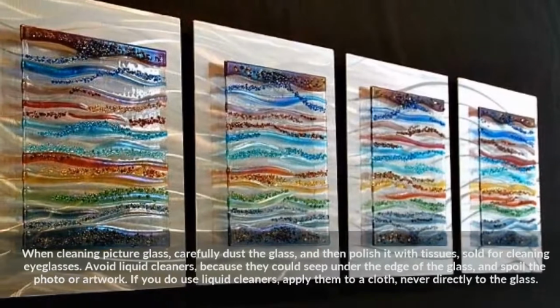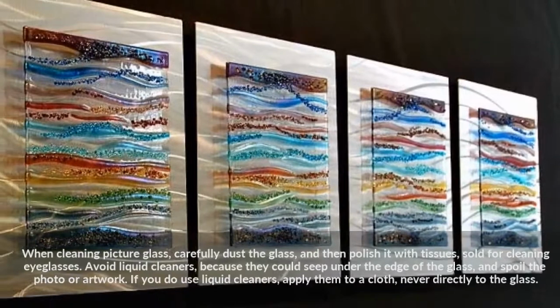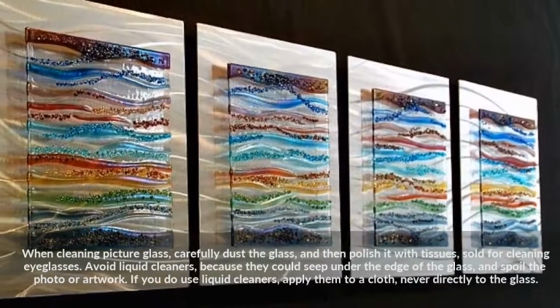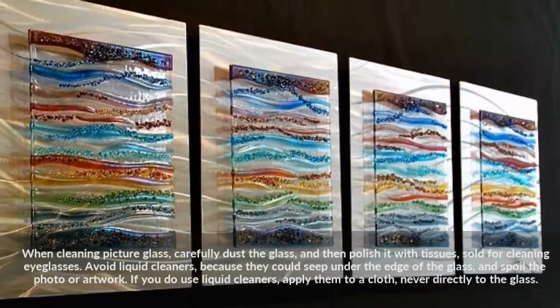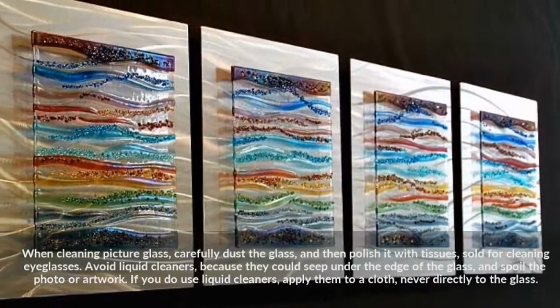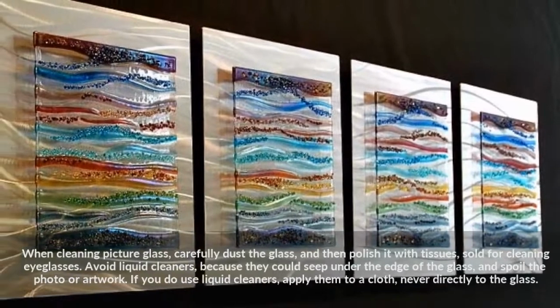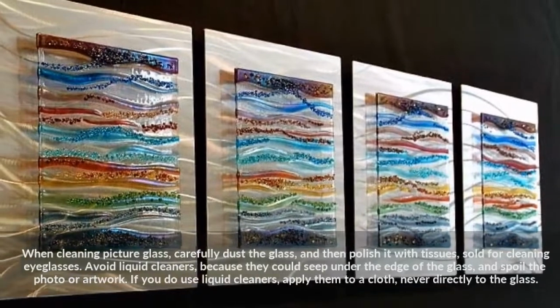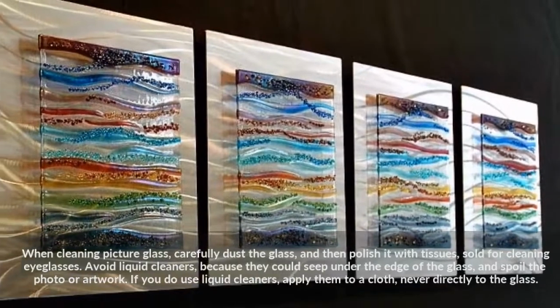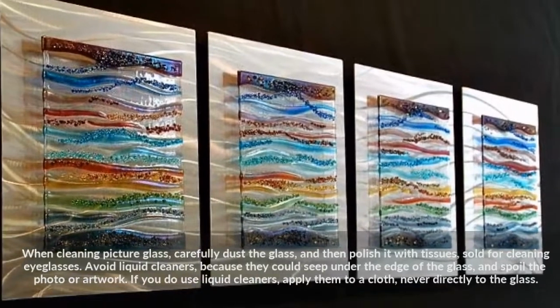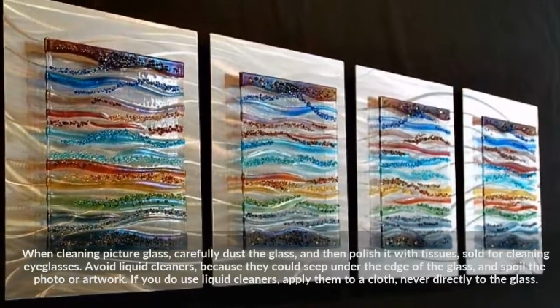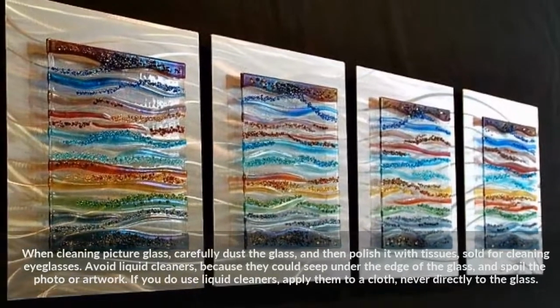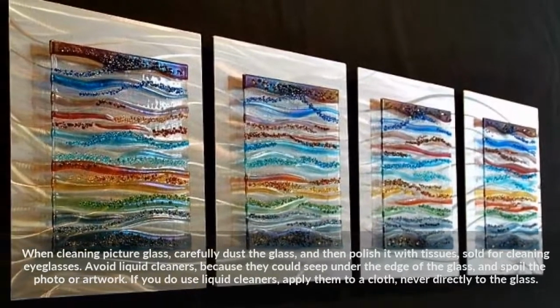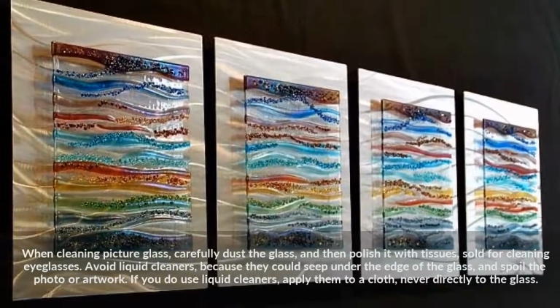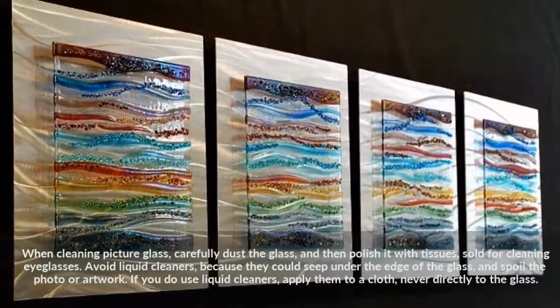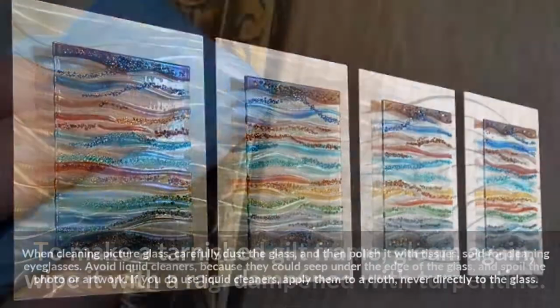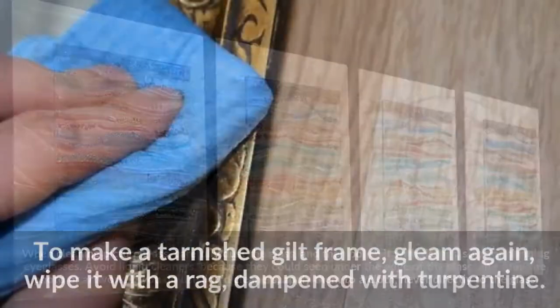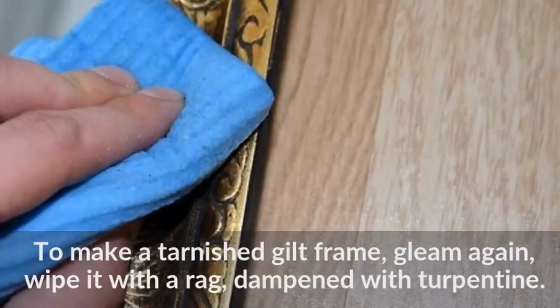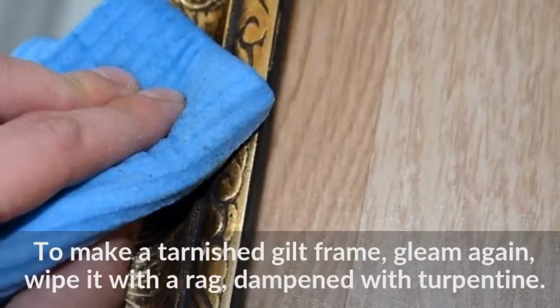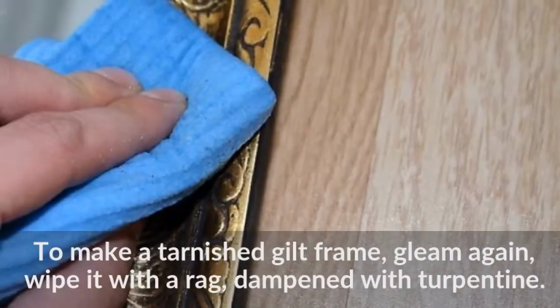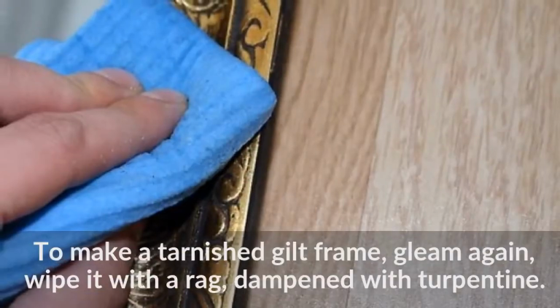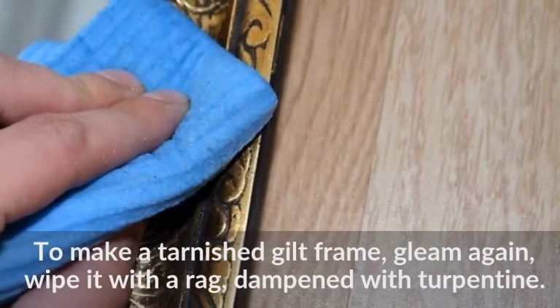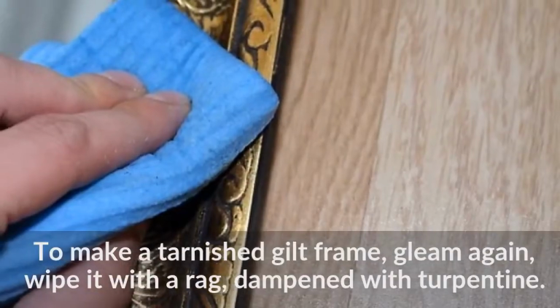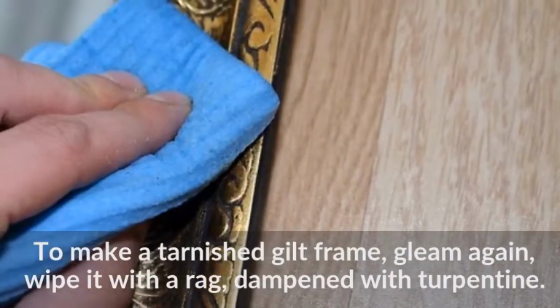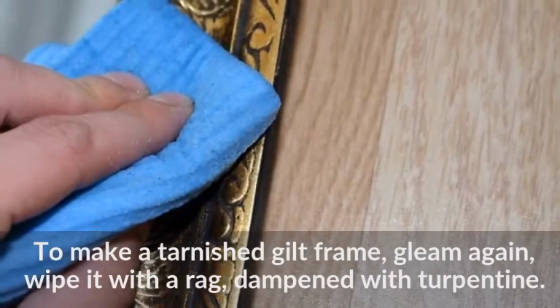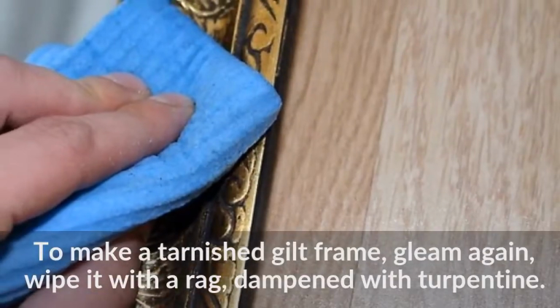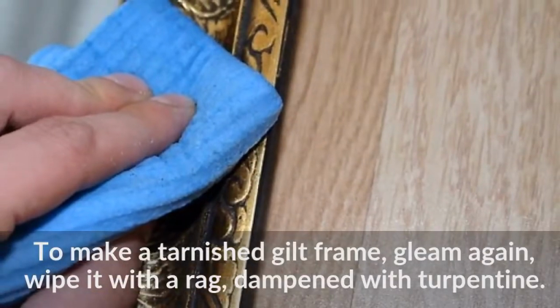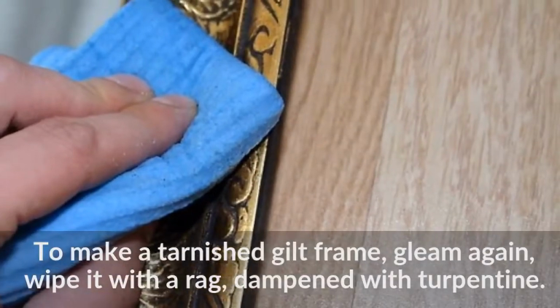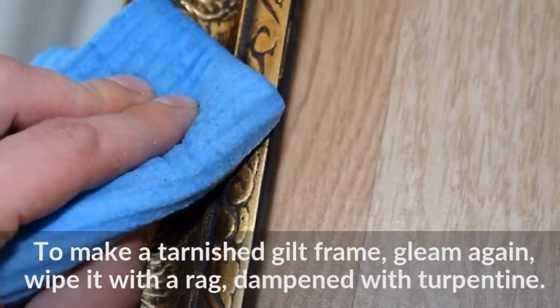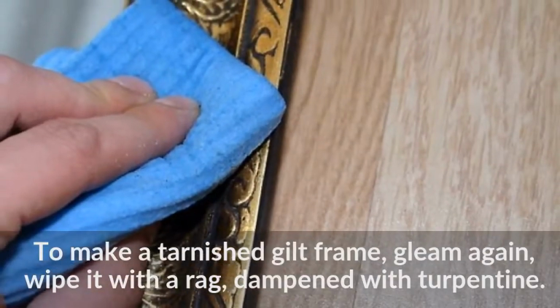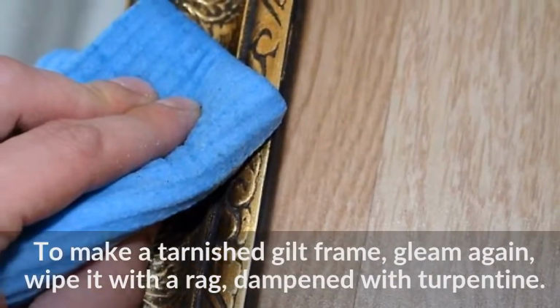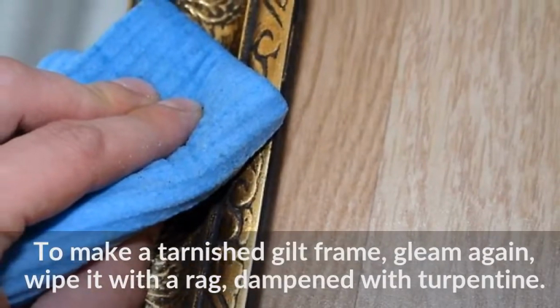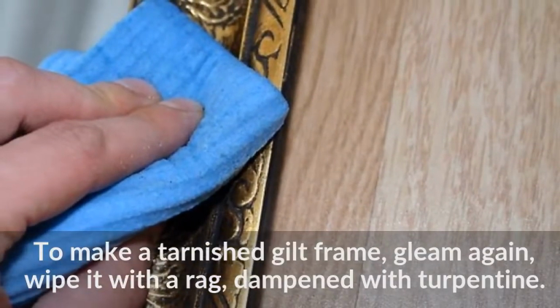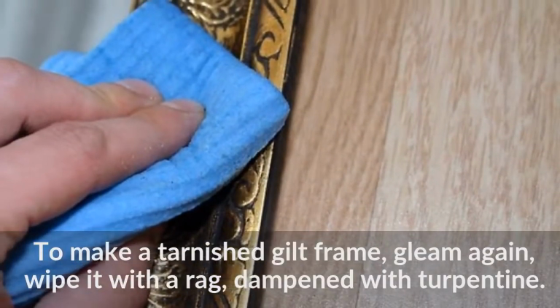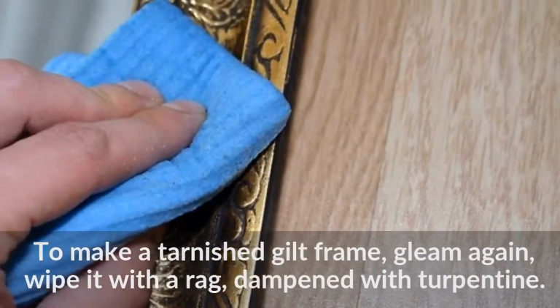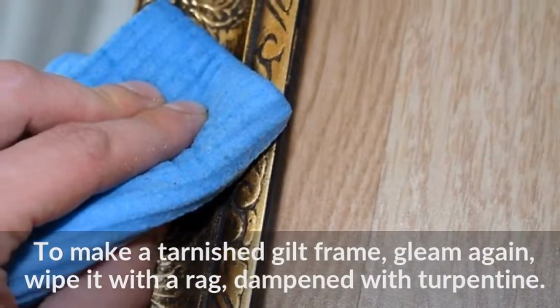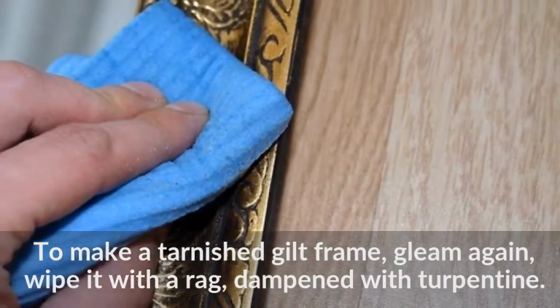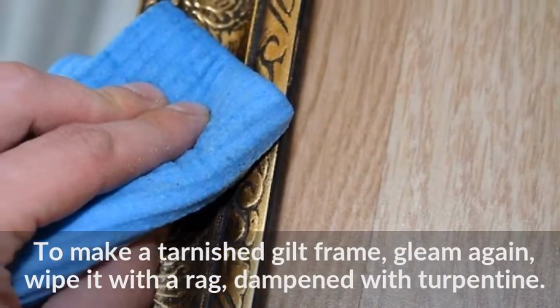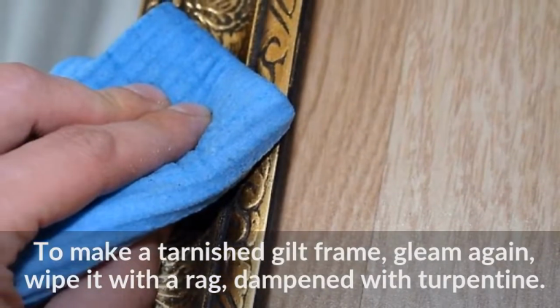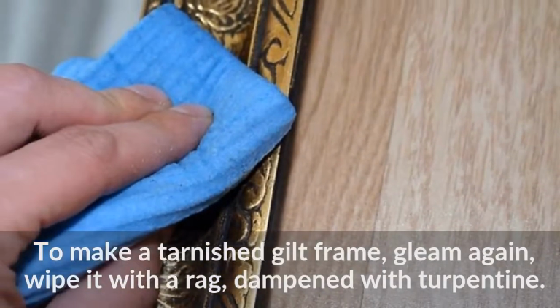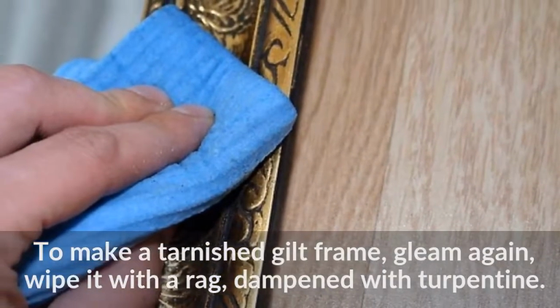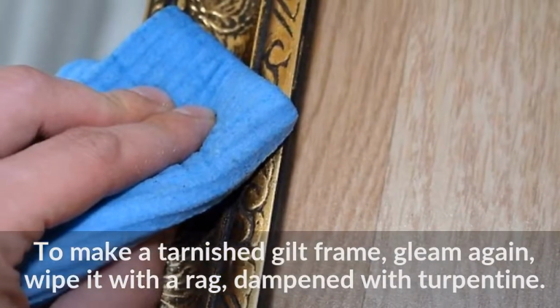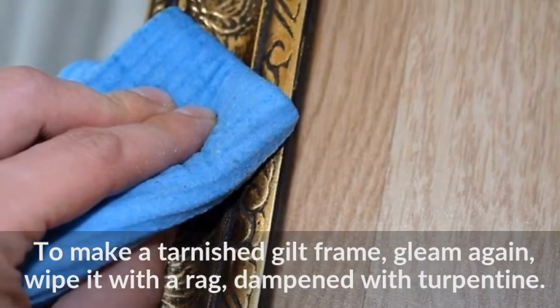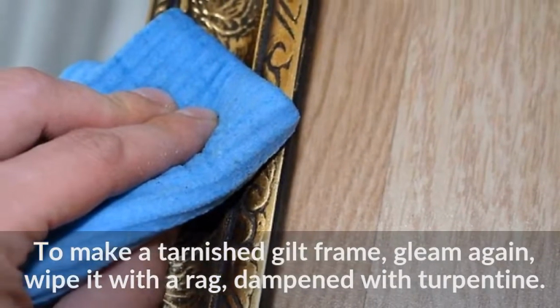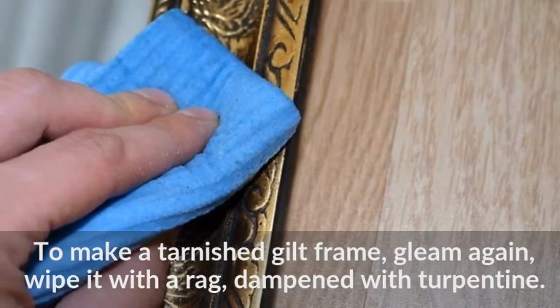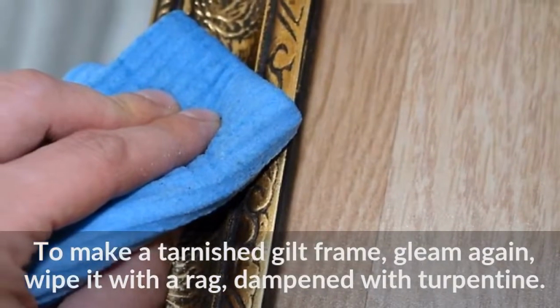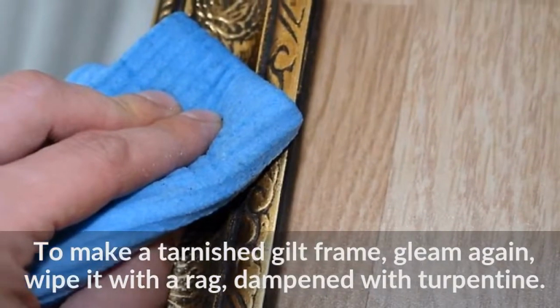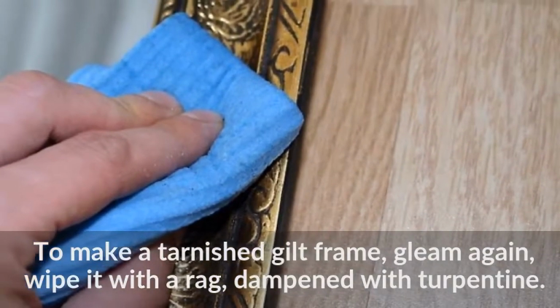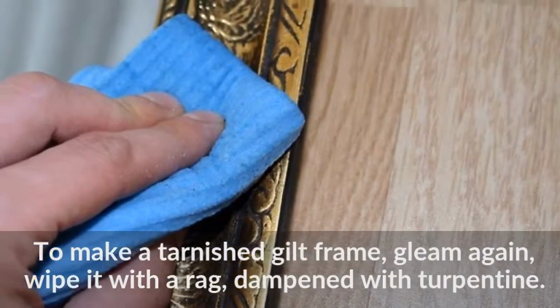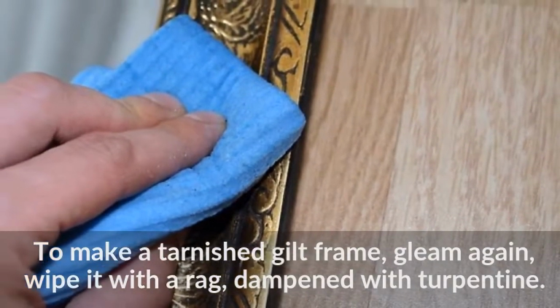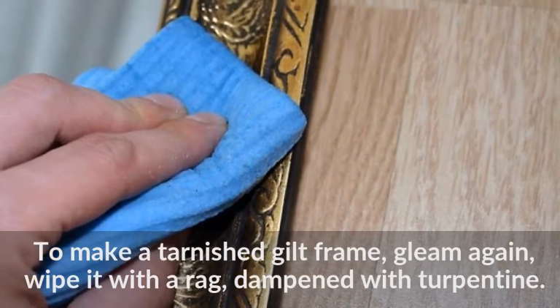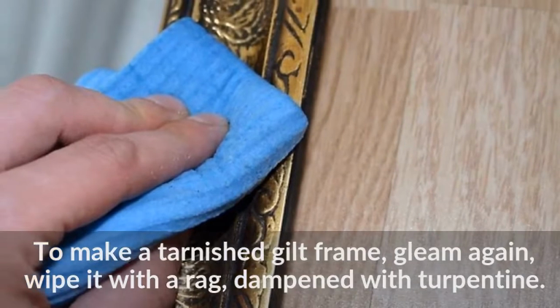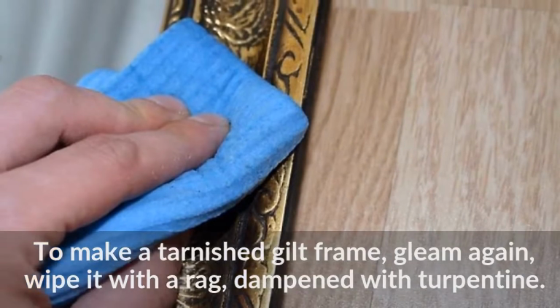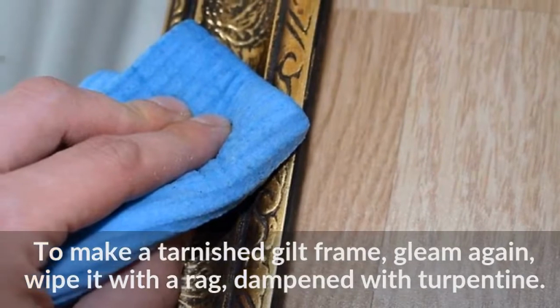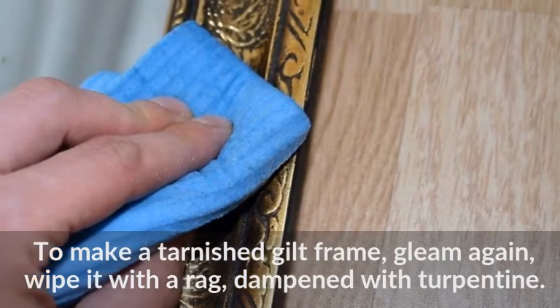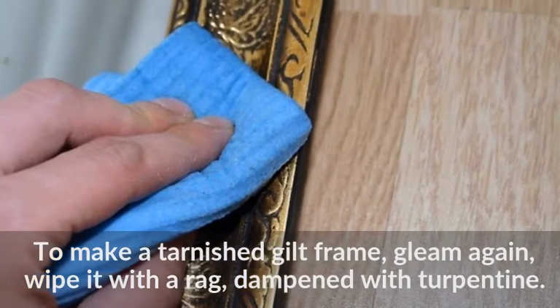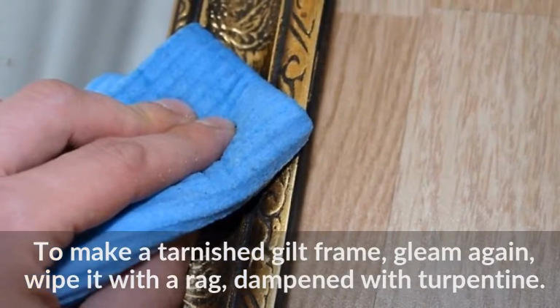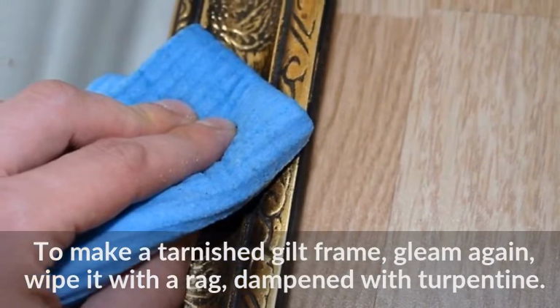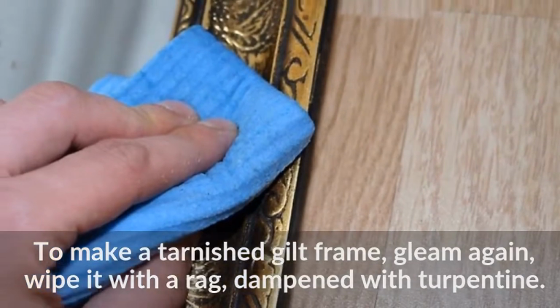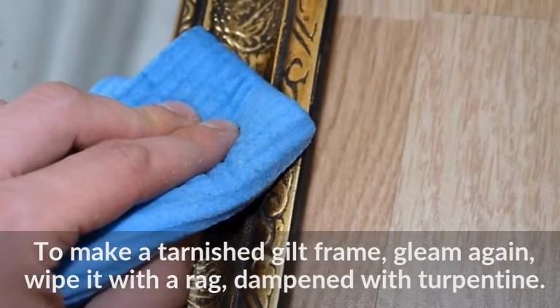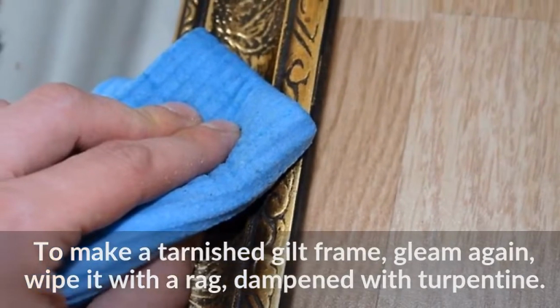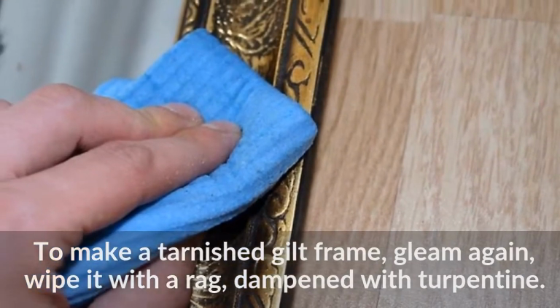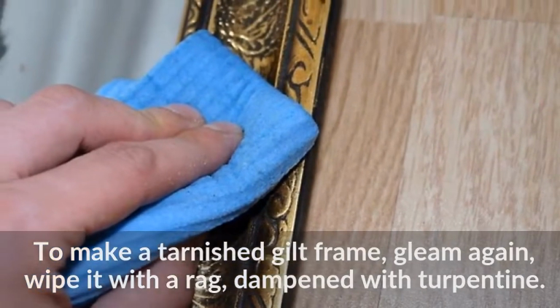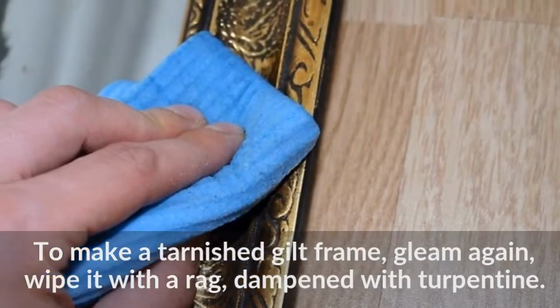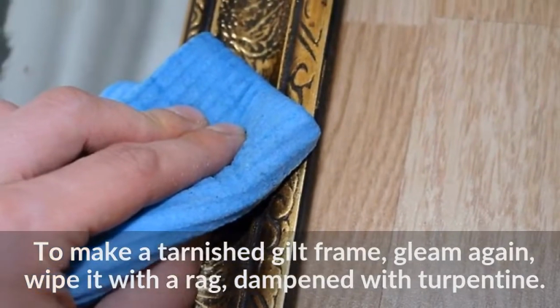To make a tarnished gilt frame gleam again, wipe it with a rag dampened with turpentine.